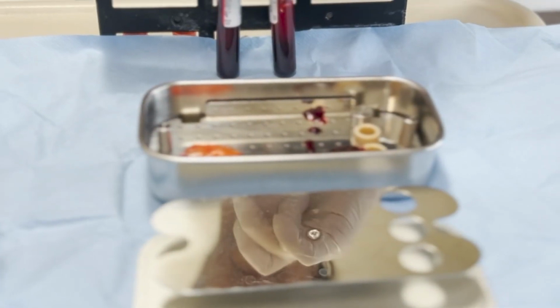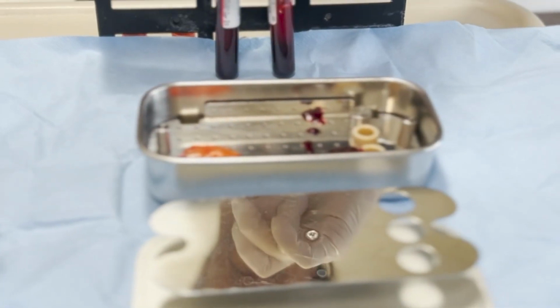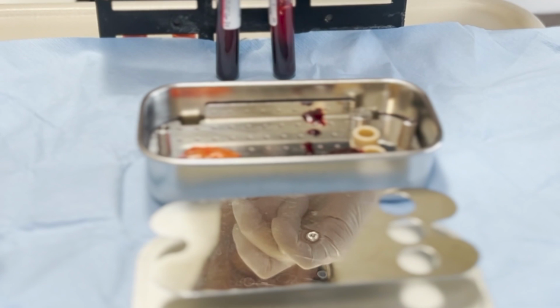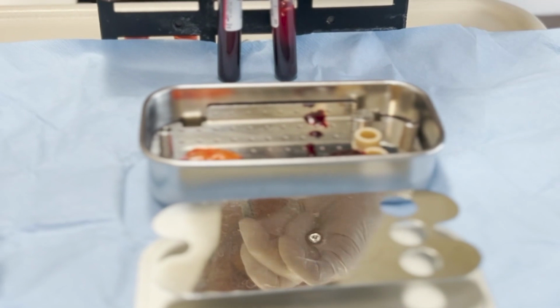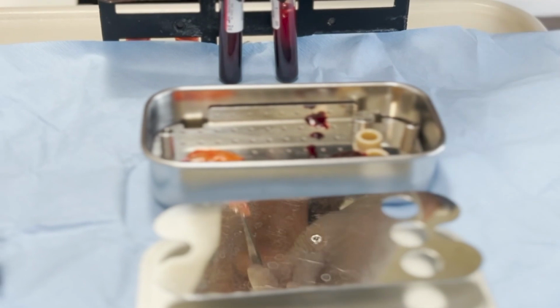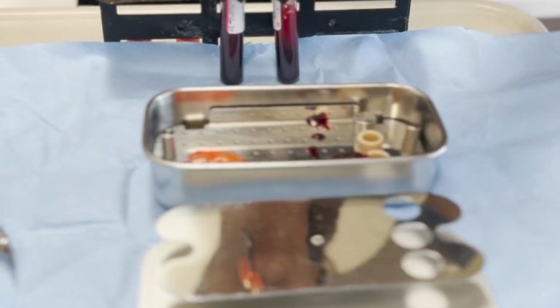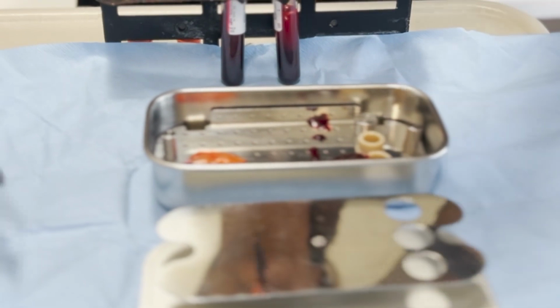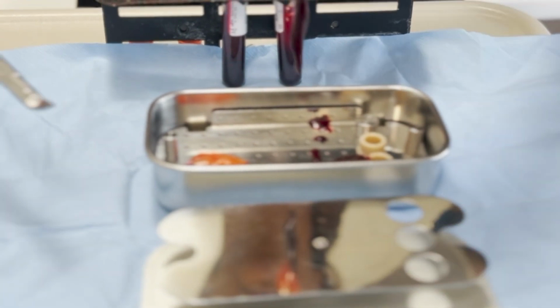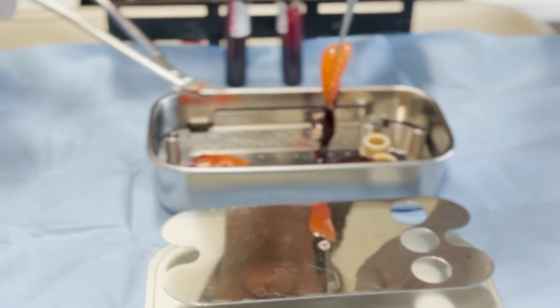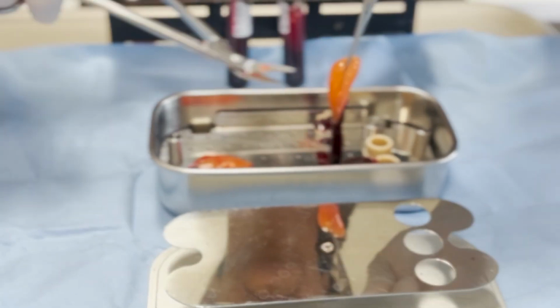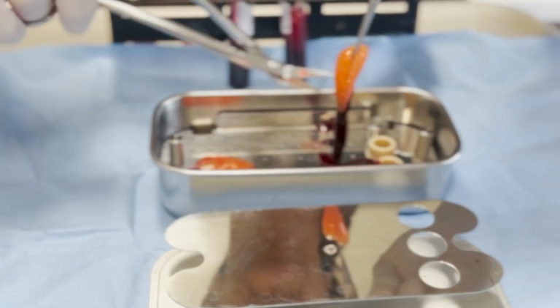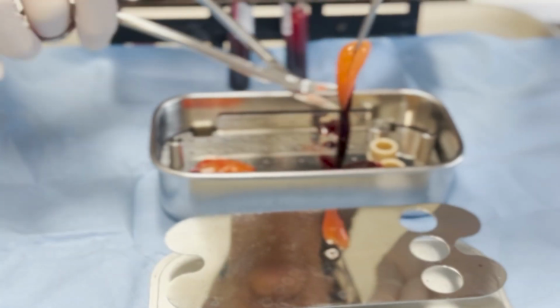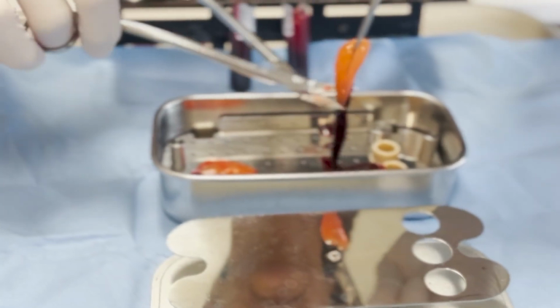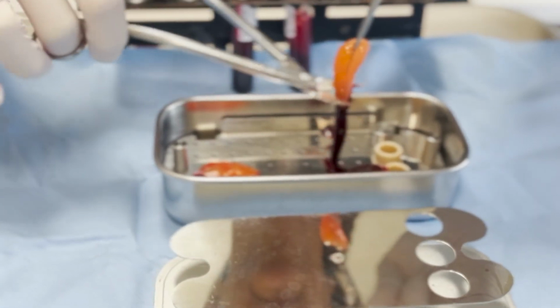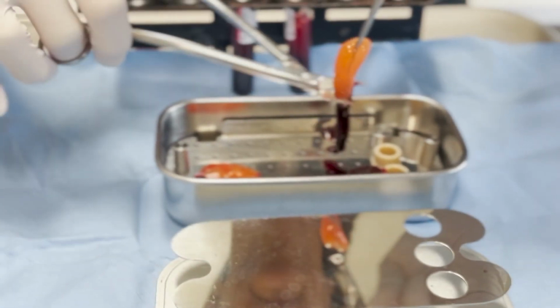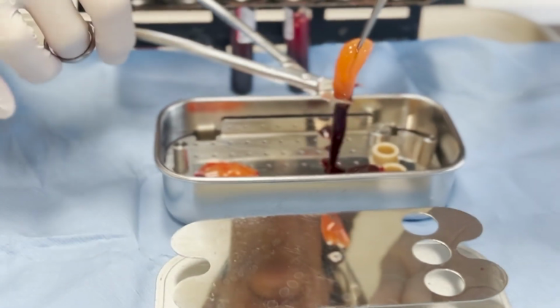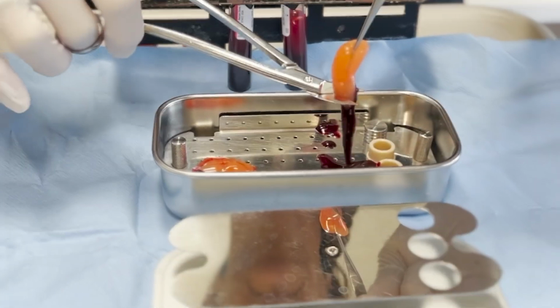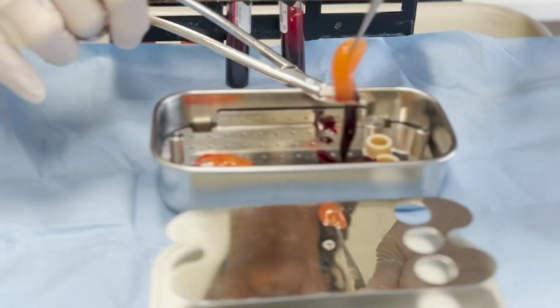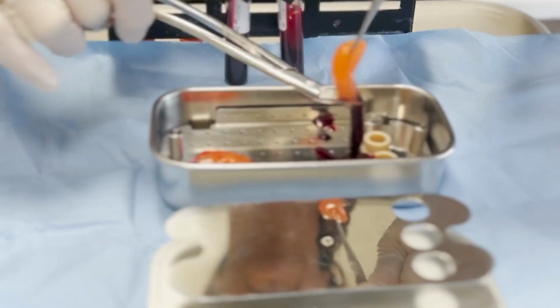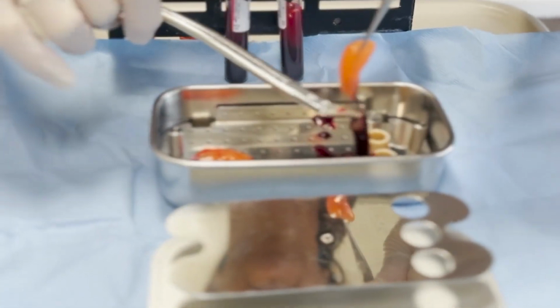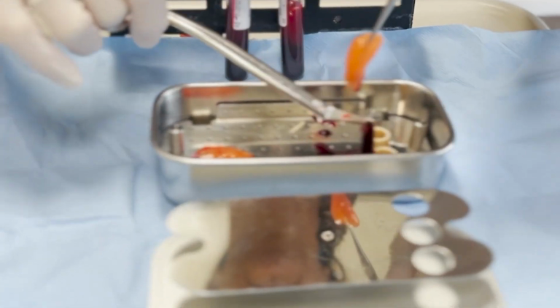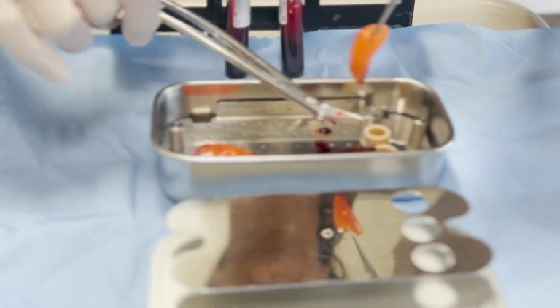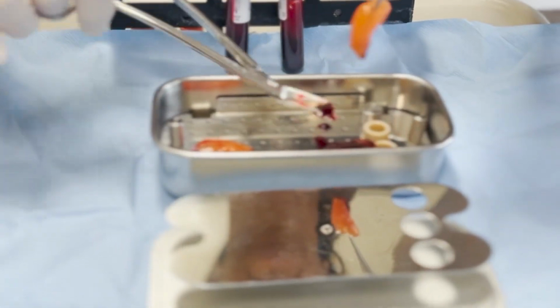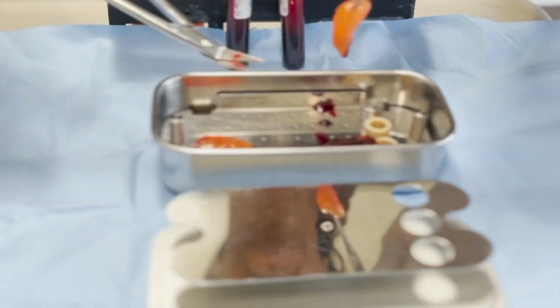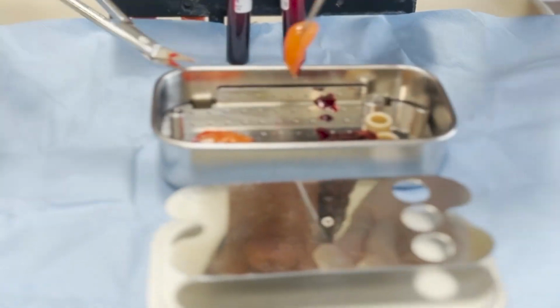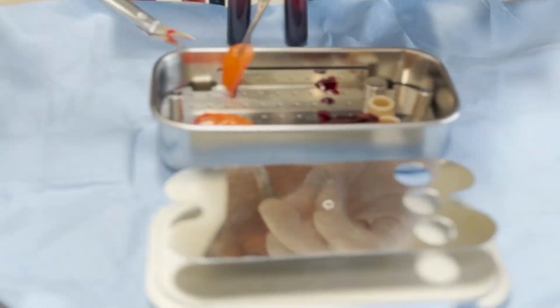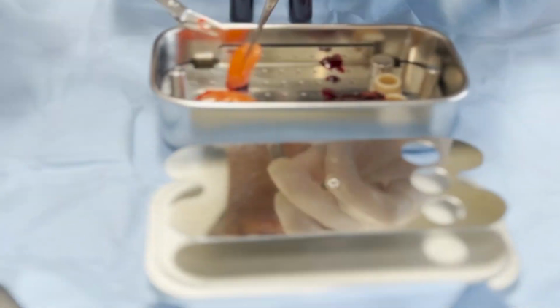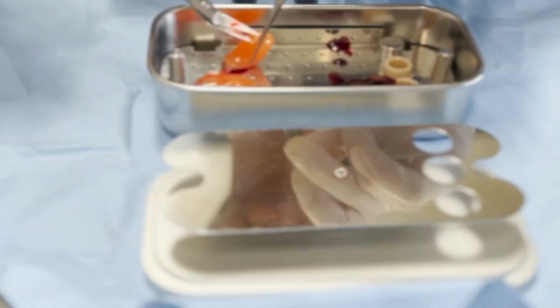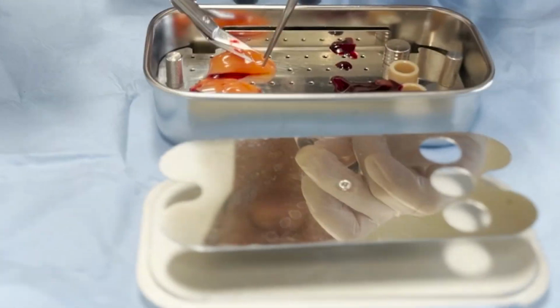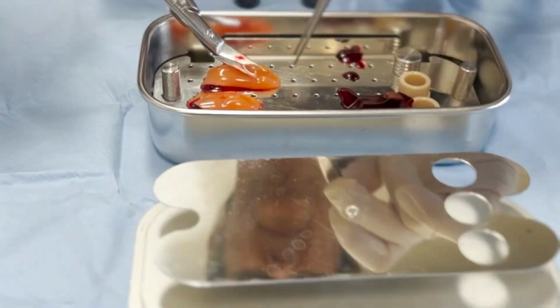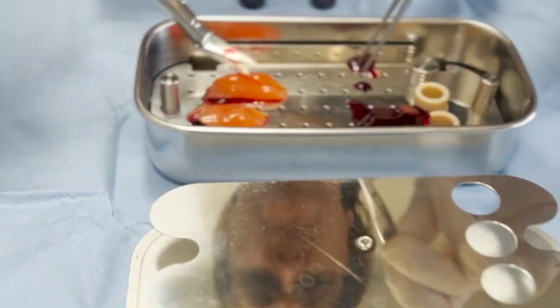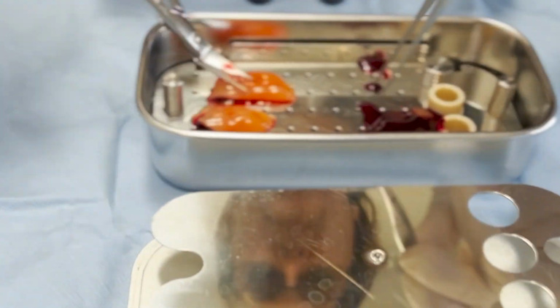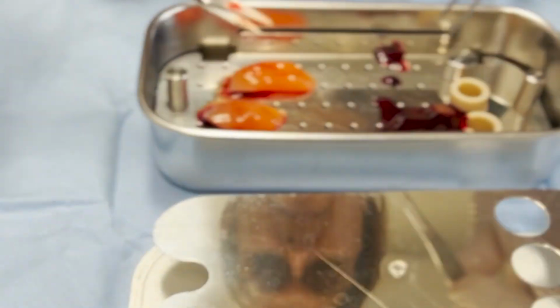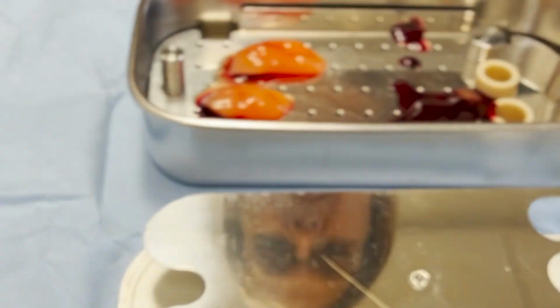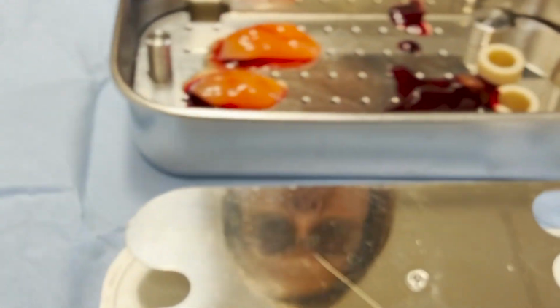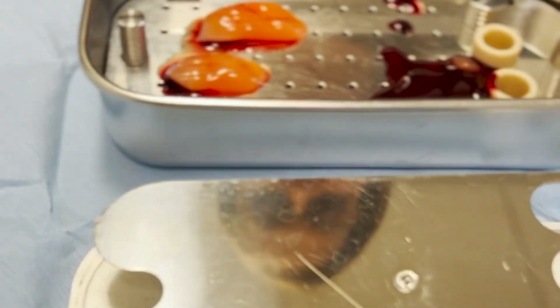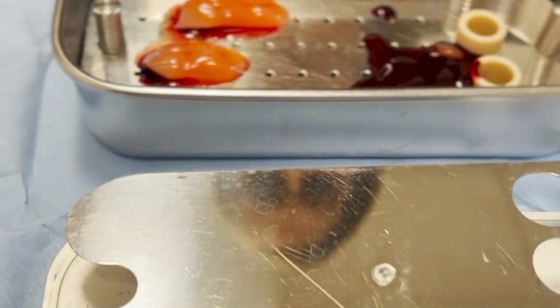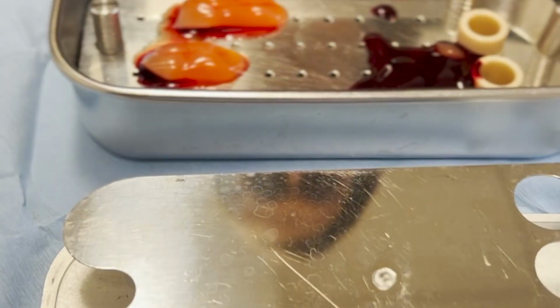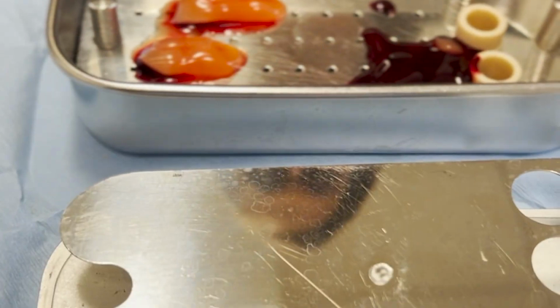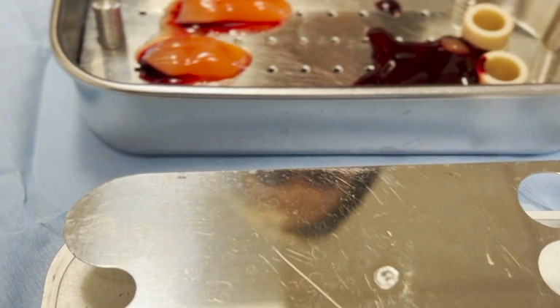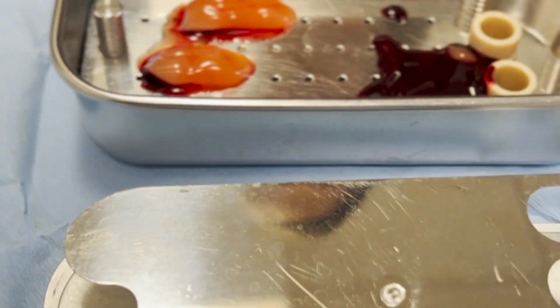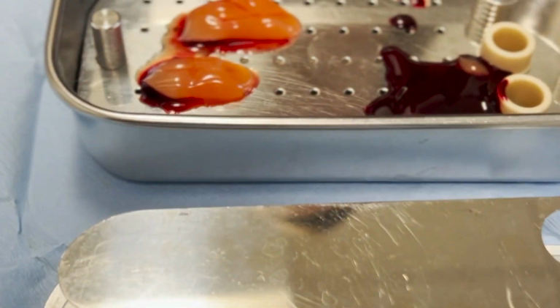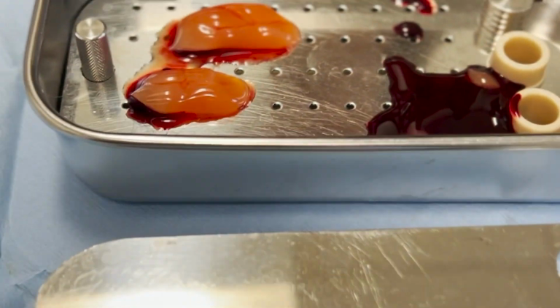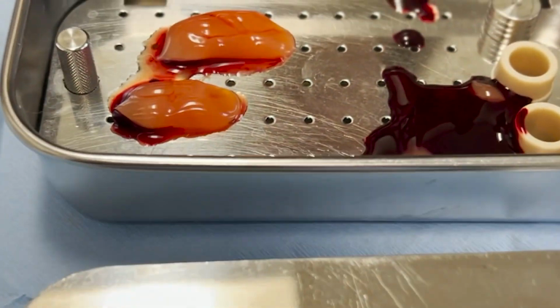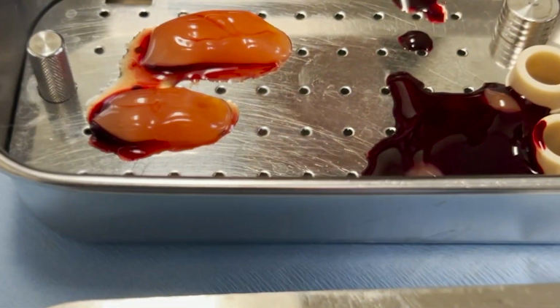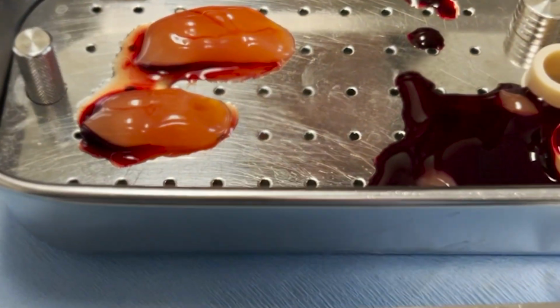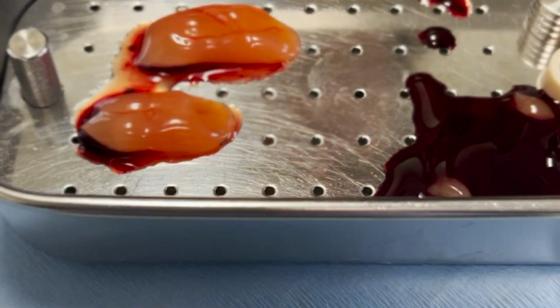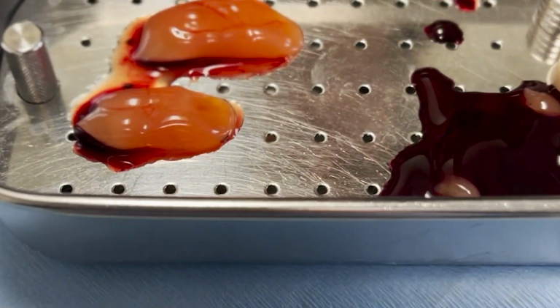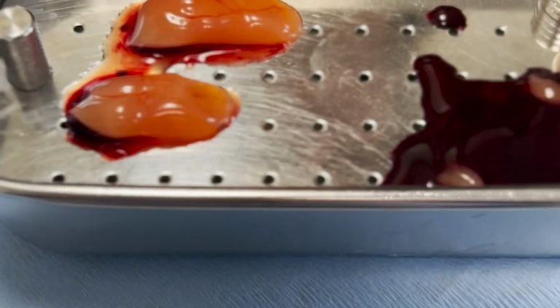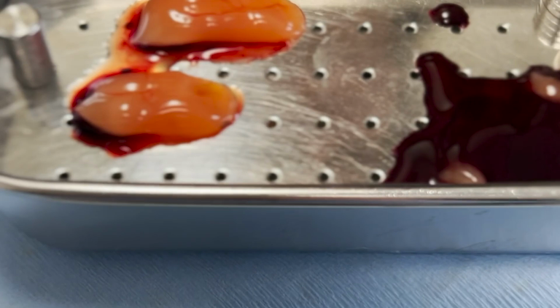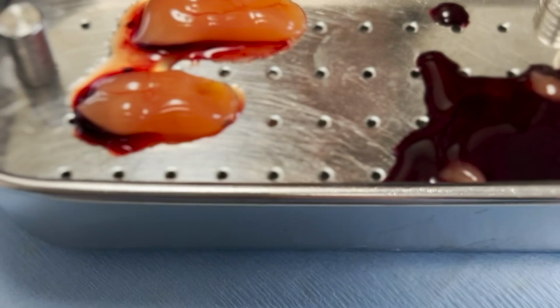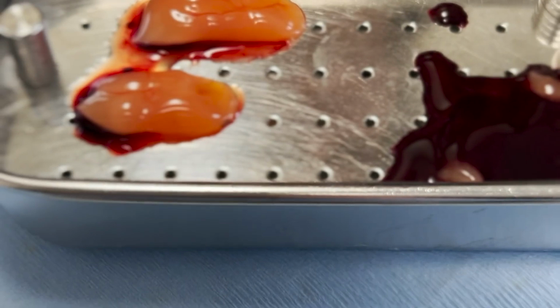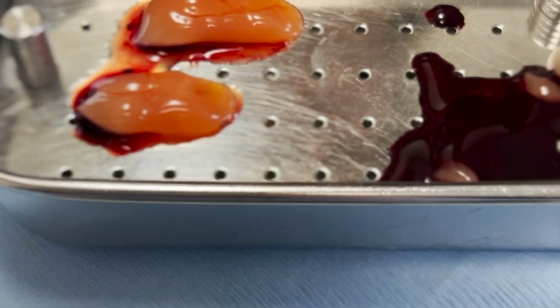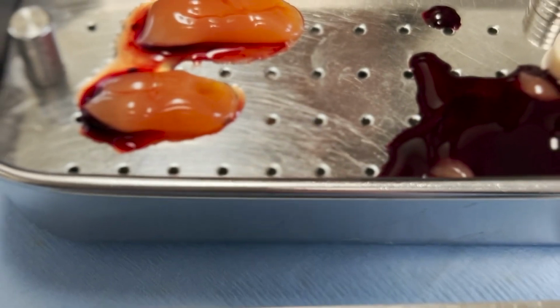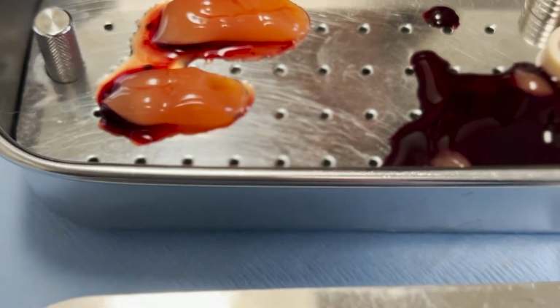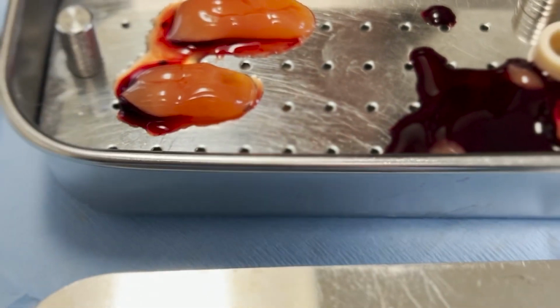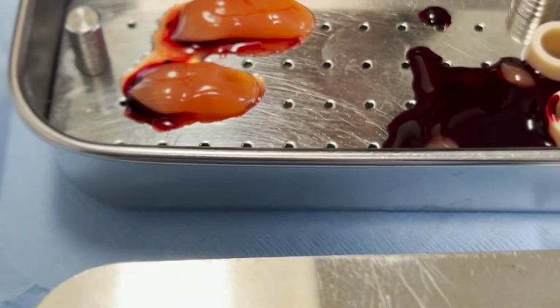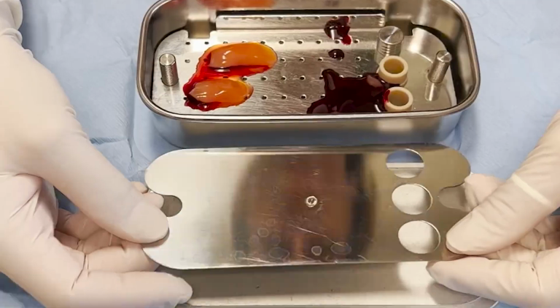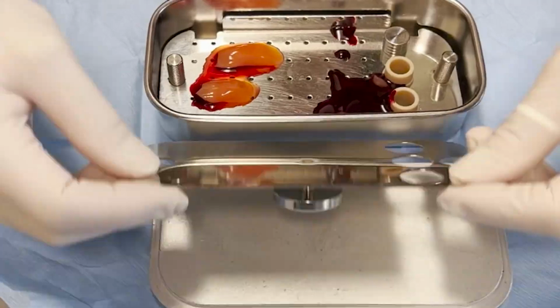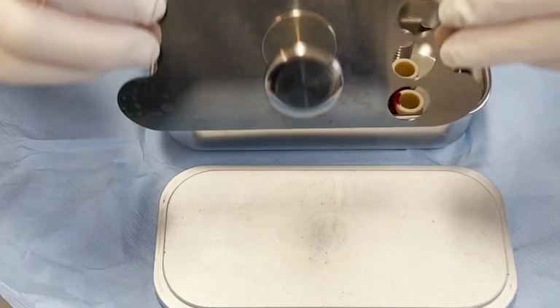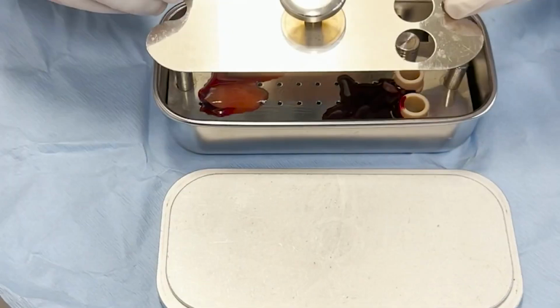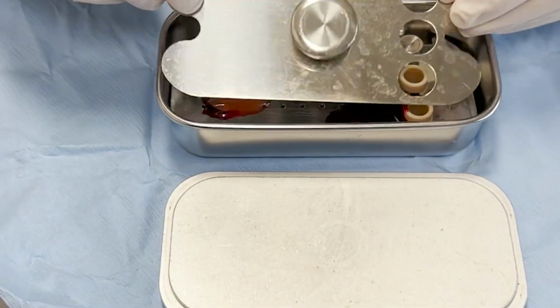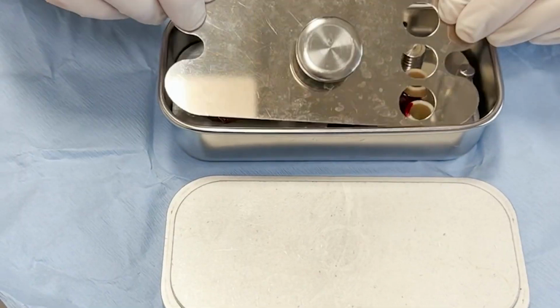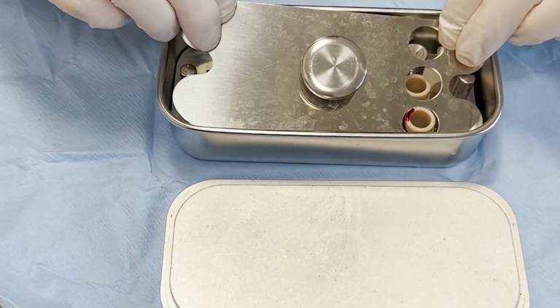Studies have shown it is able to accelerate wound healing, reduce inflammation and swelling, improve discomfort, and help with dry socket.